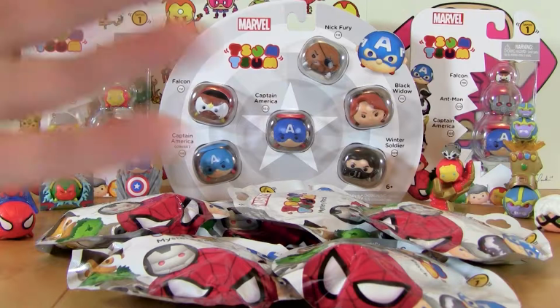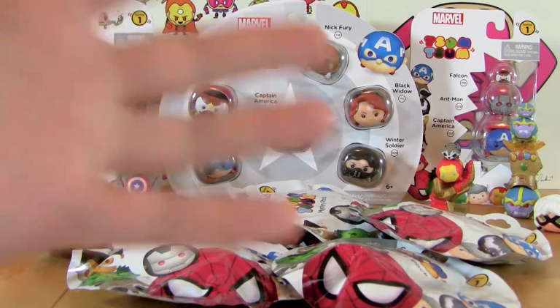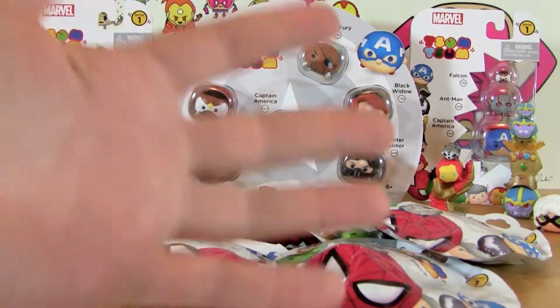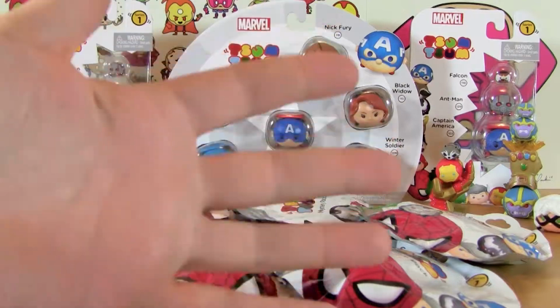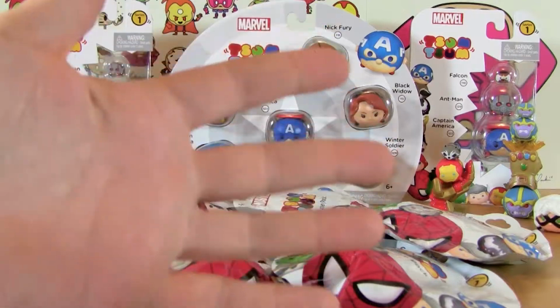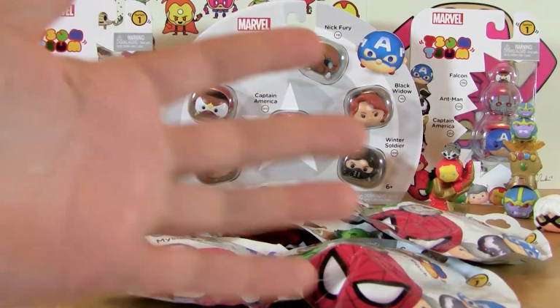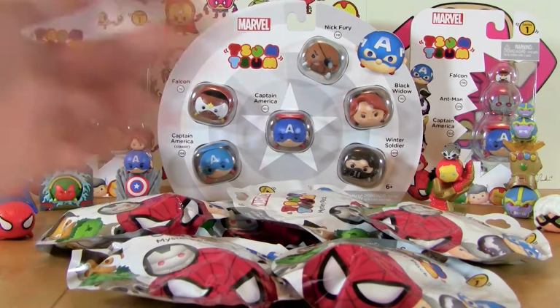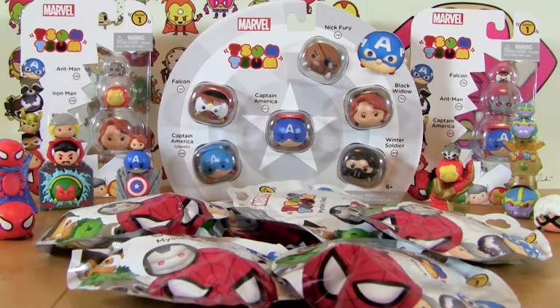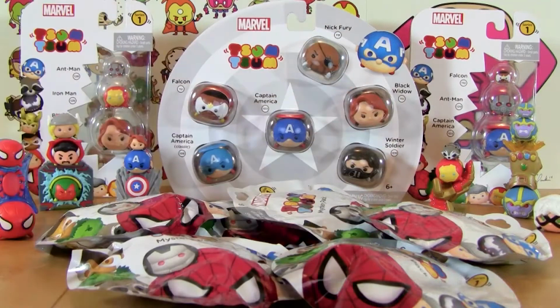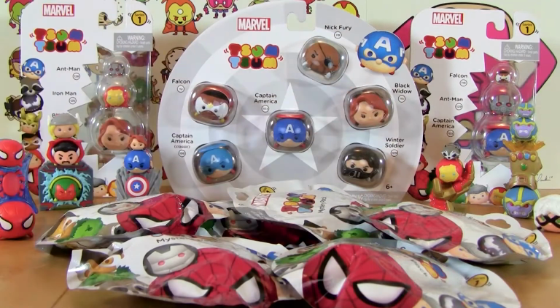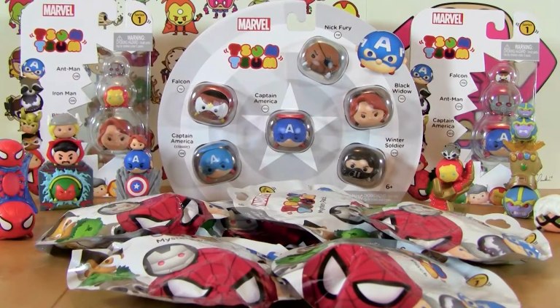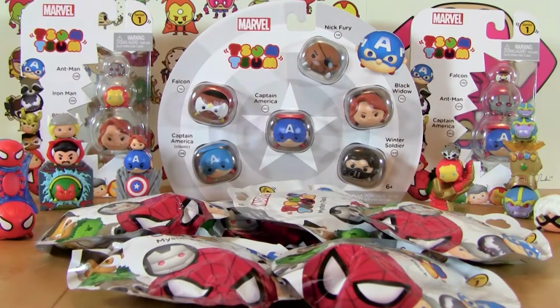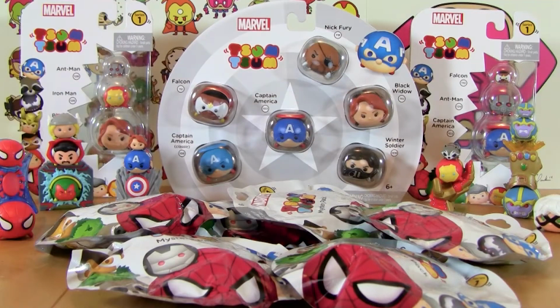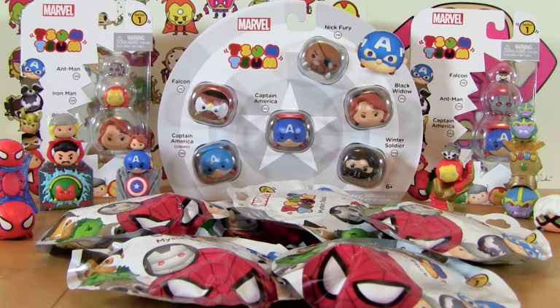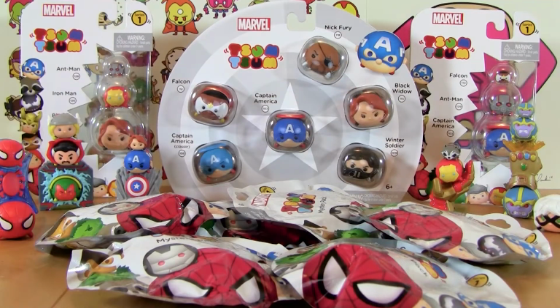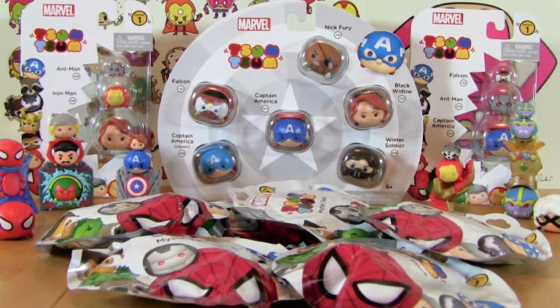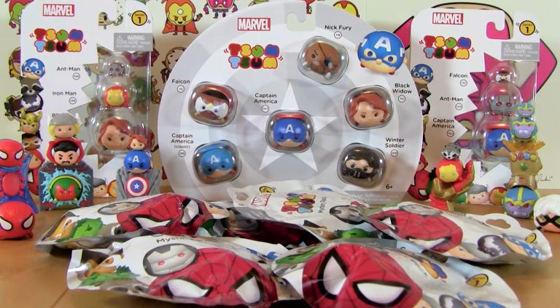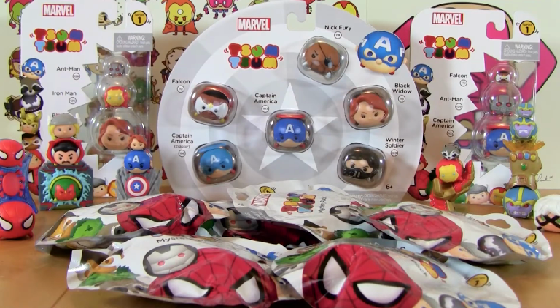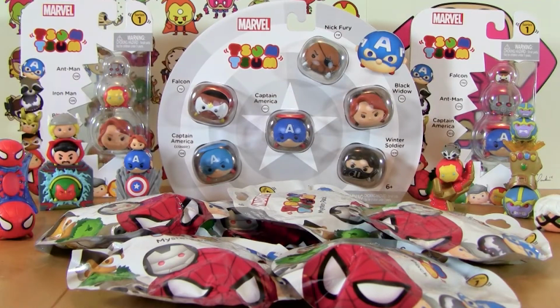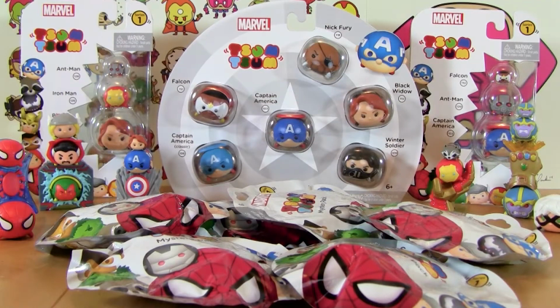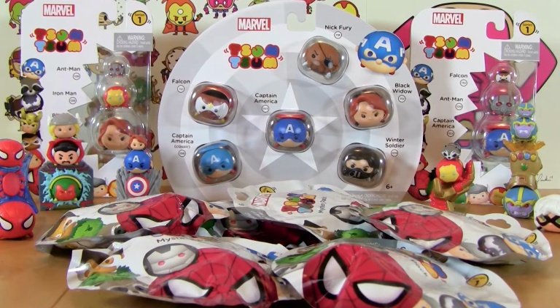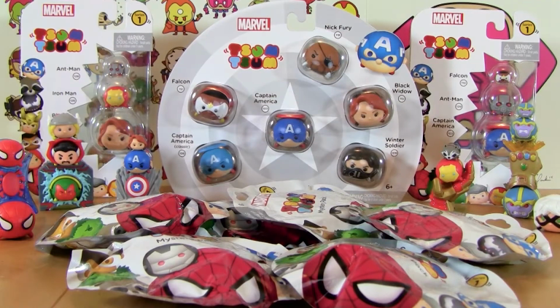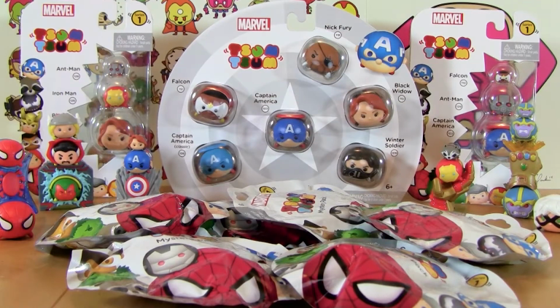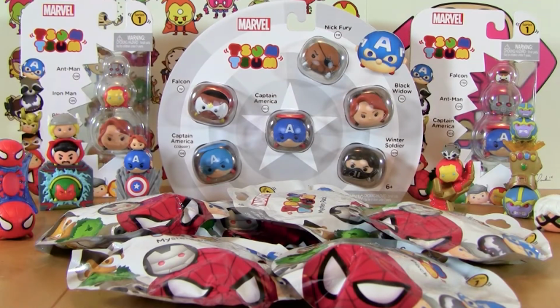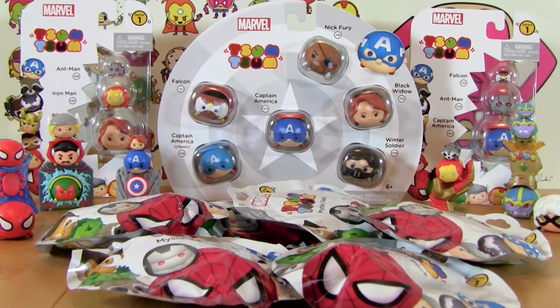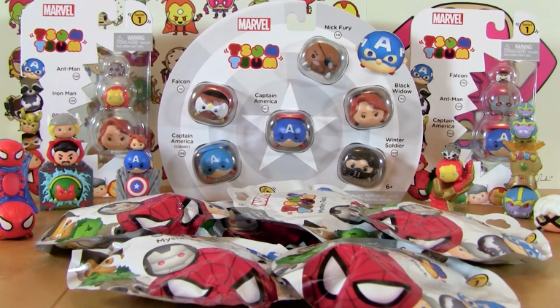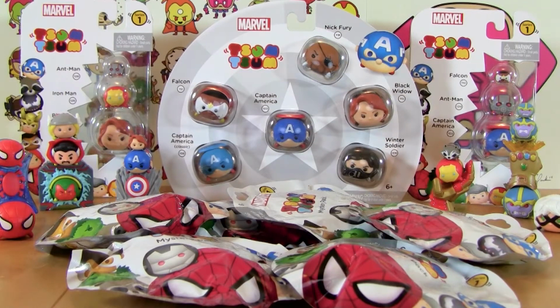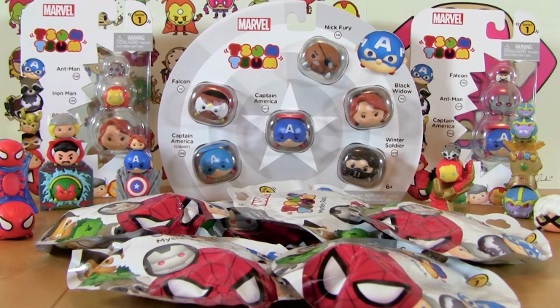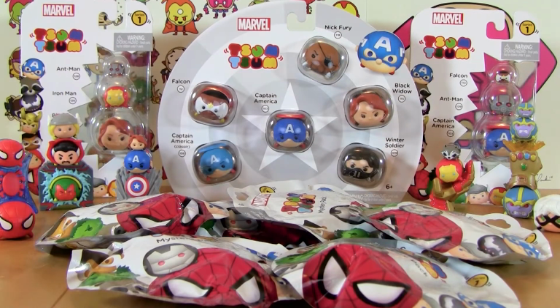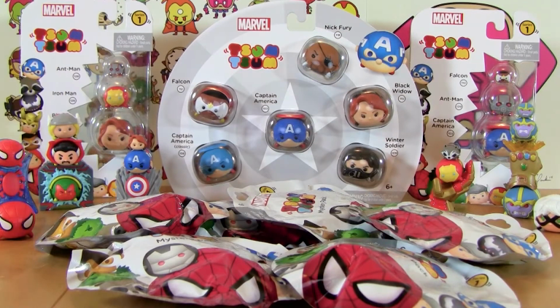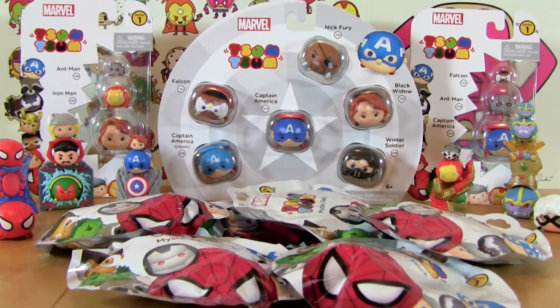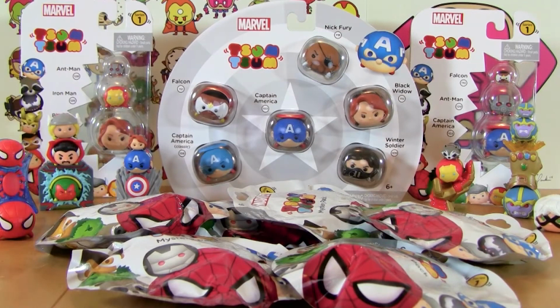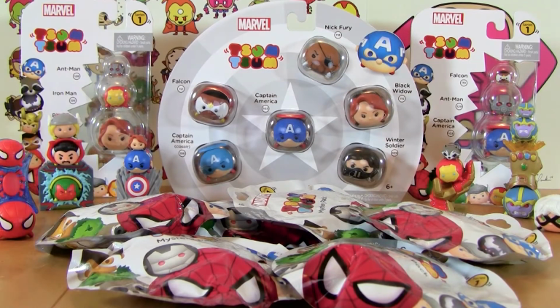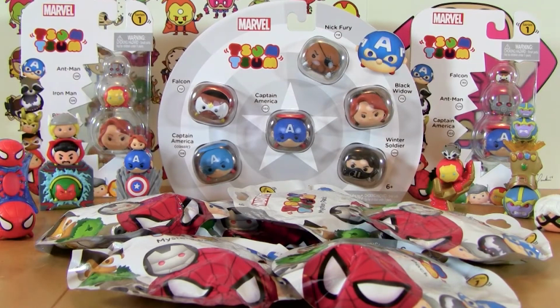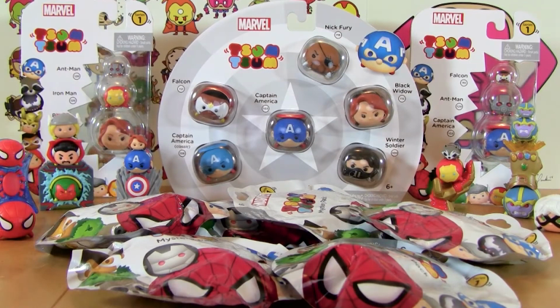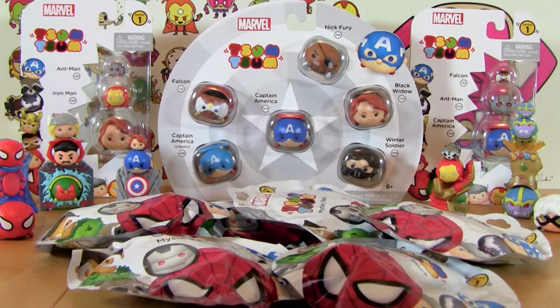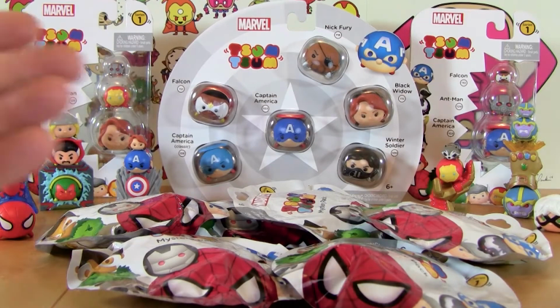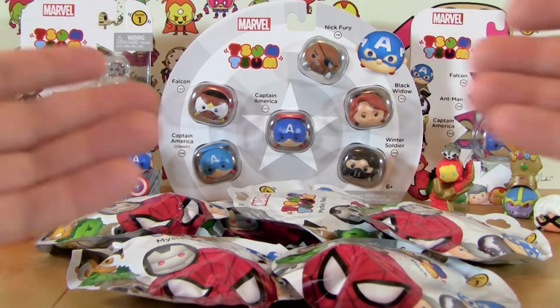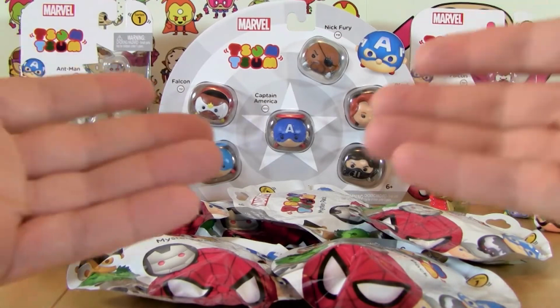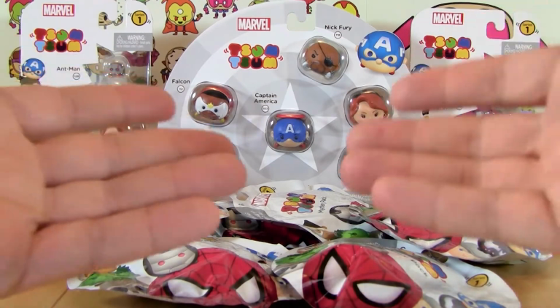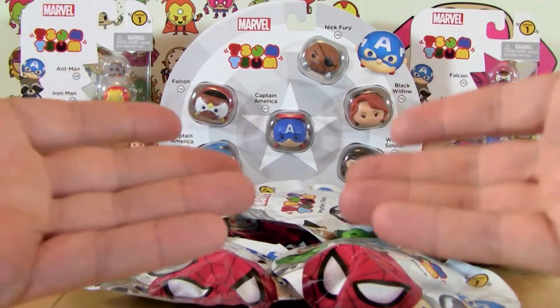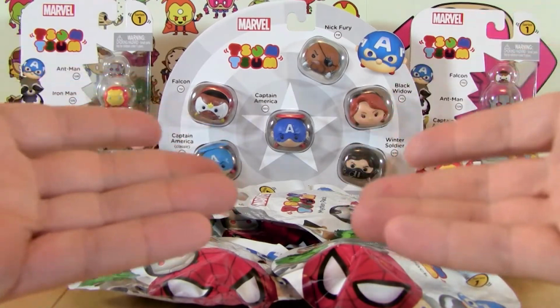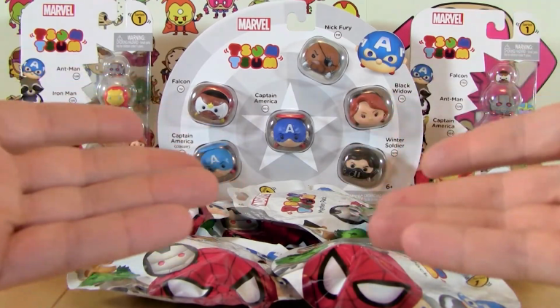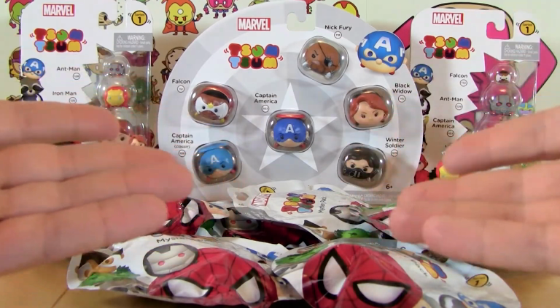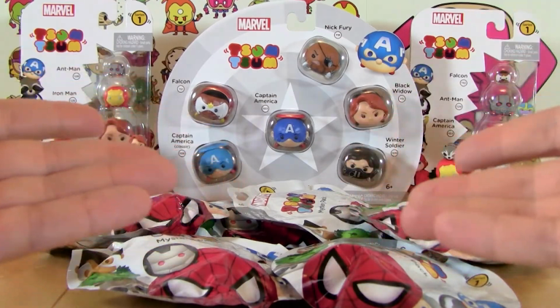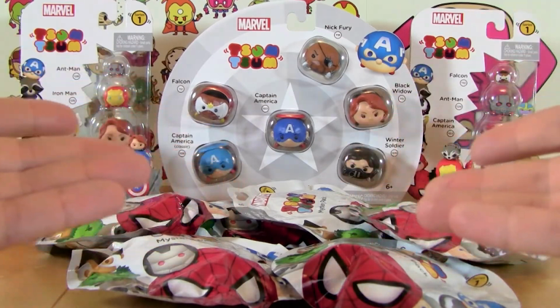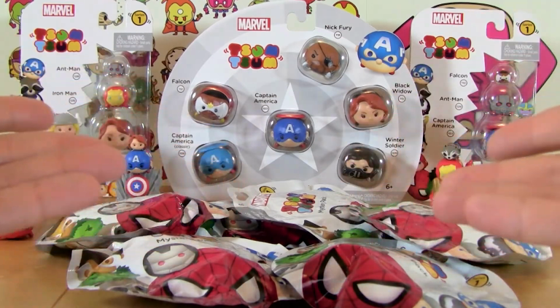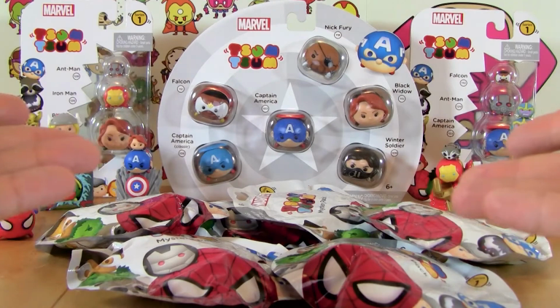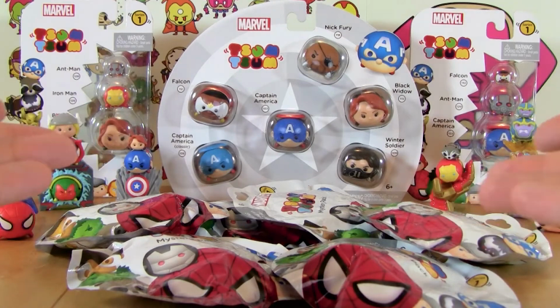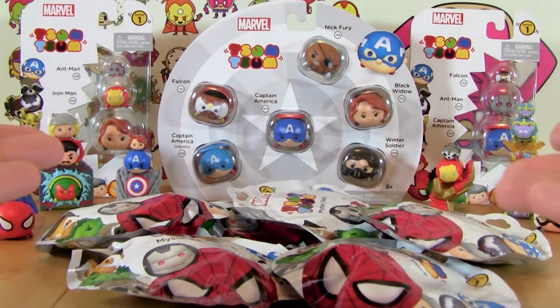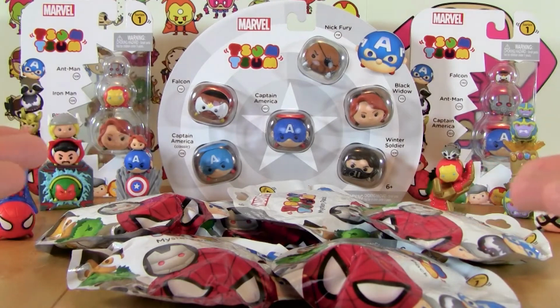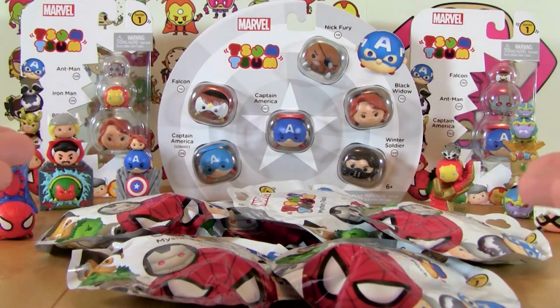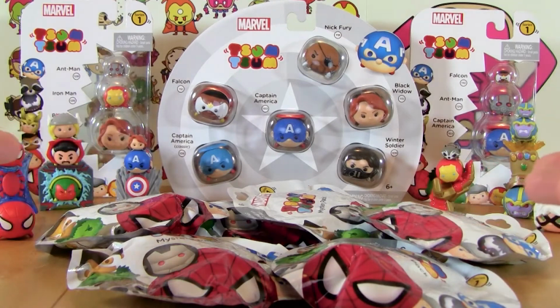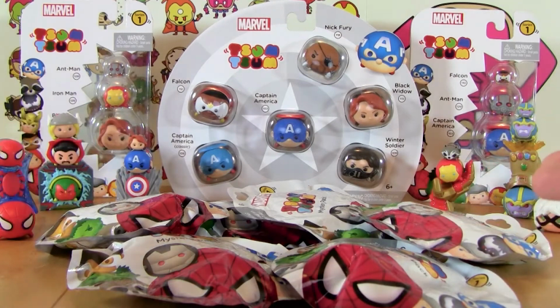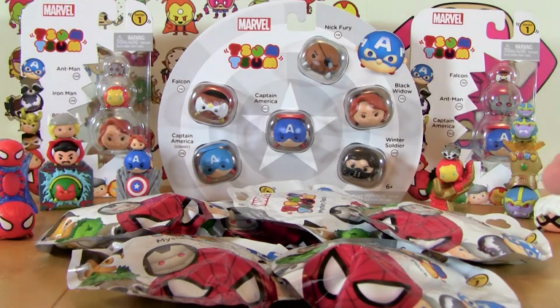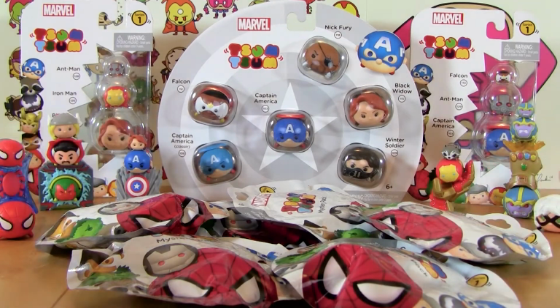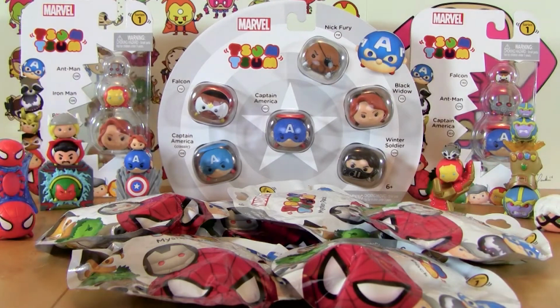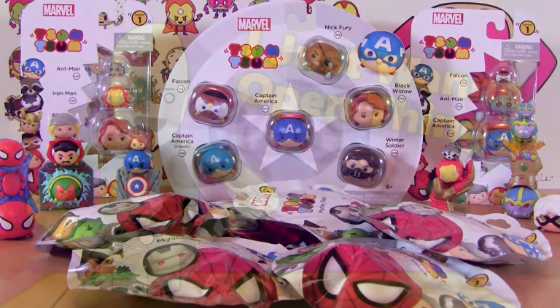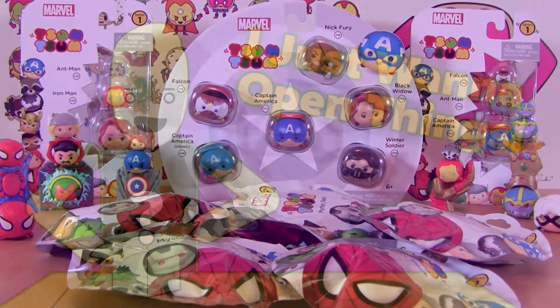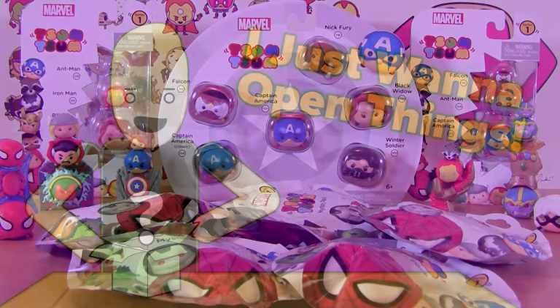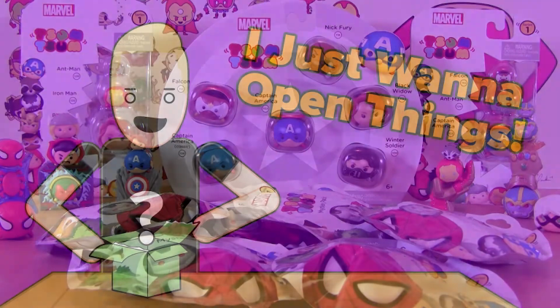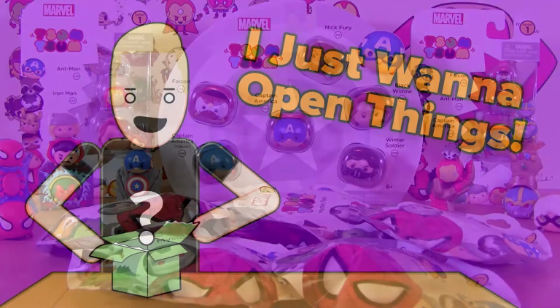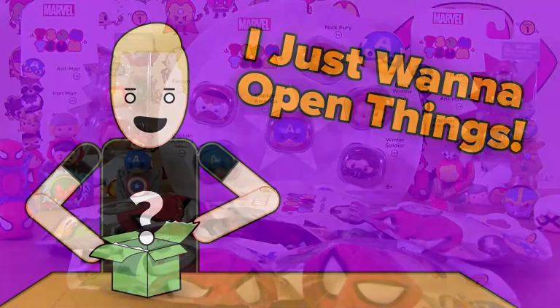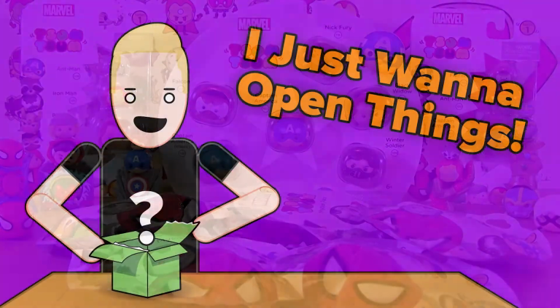Hey guys, welcome to I Just Want to Open Things. My name is Rick and today we are going to be opening a ton of Marvel Tsum Tsums. Let's get started.